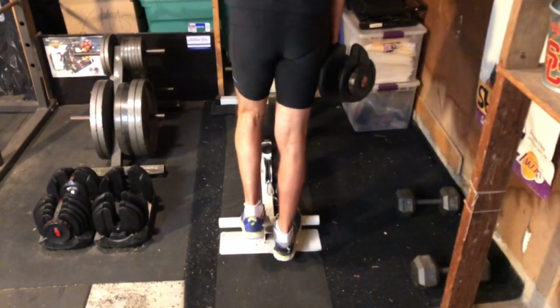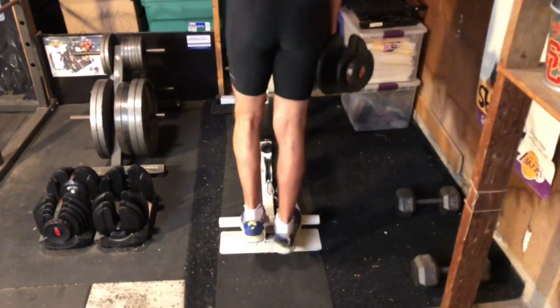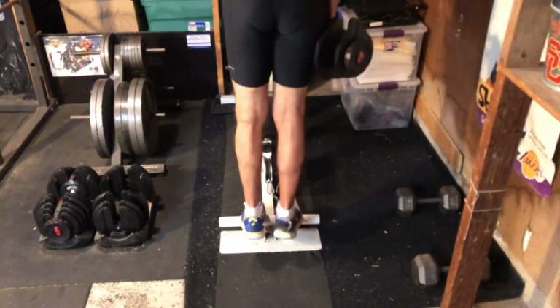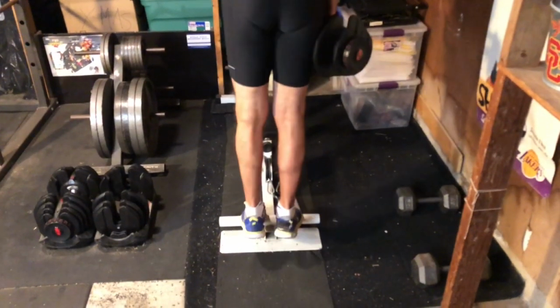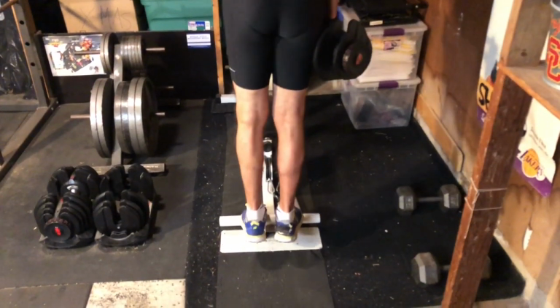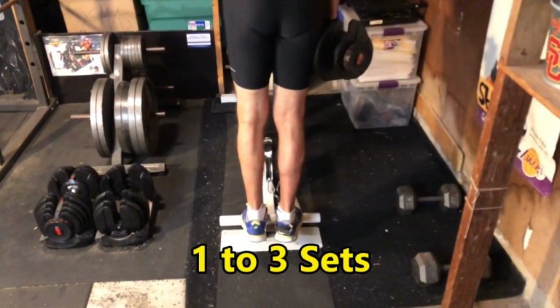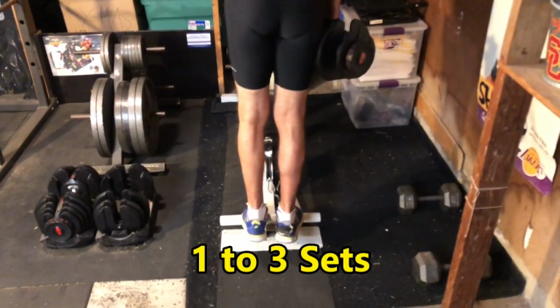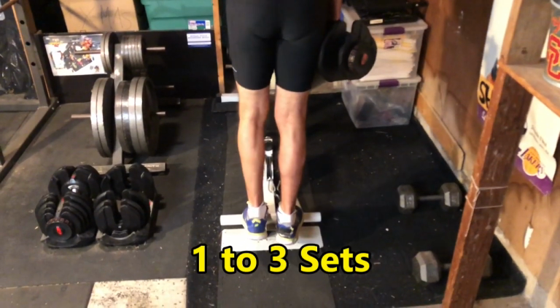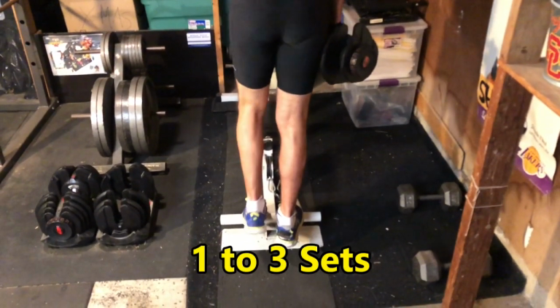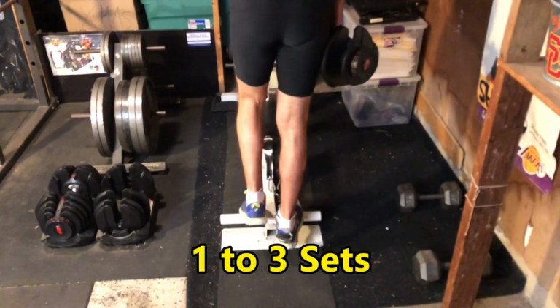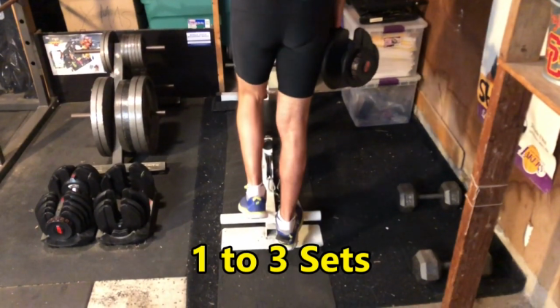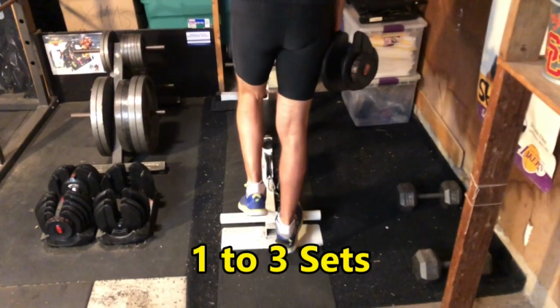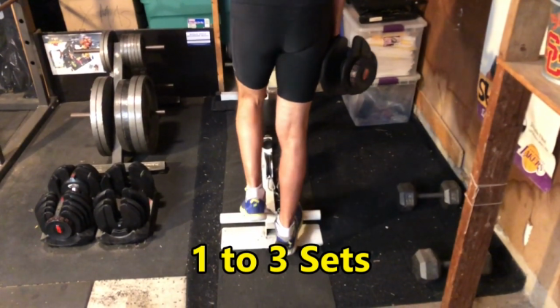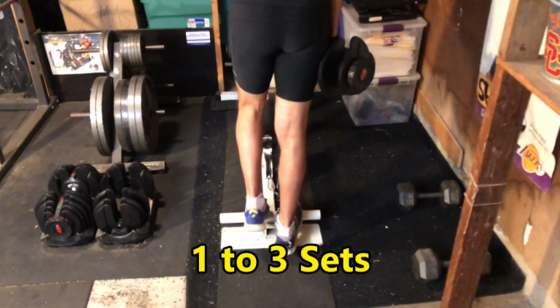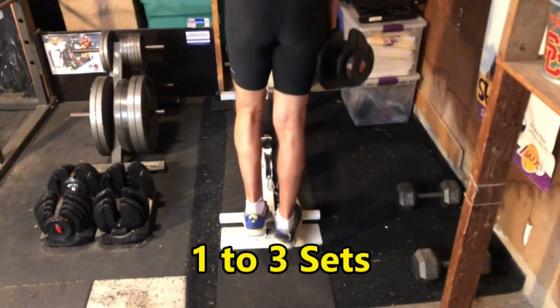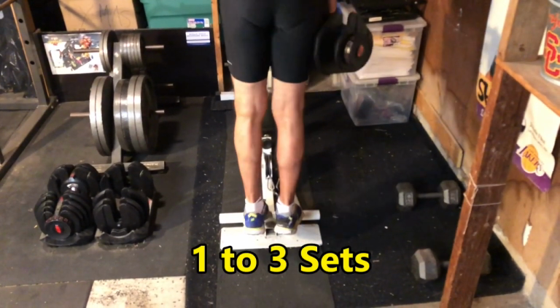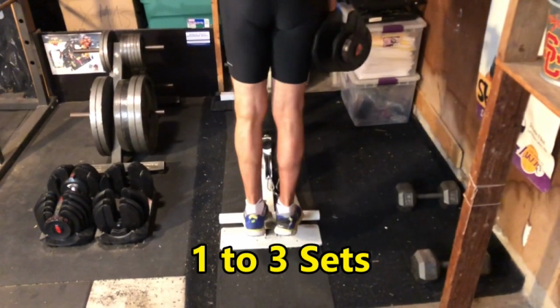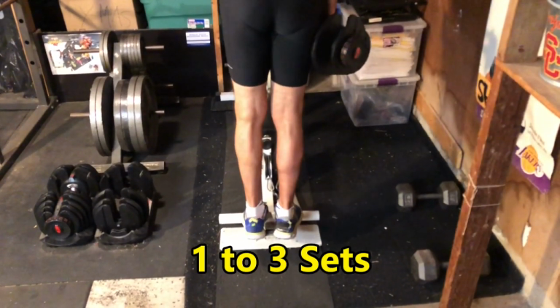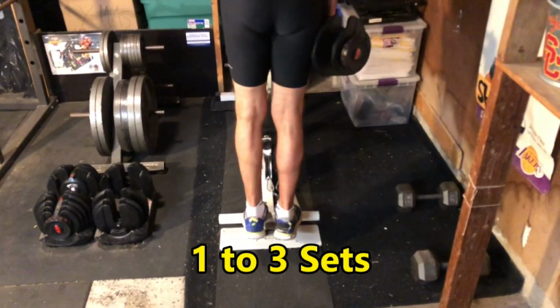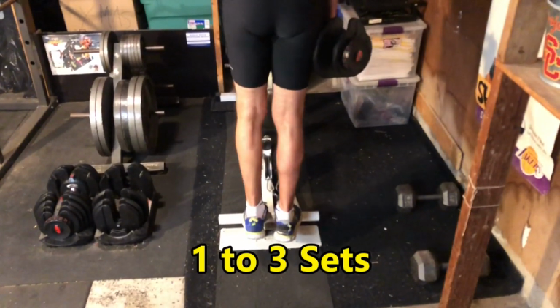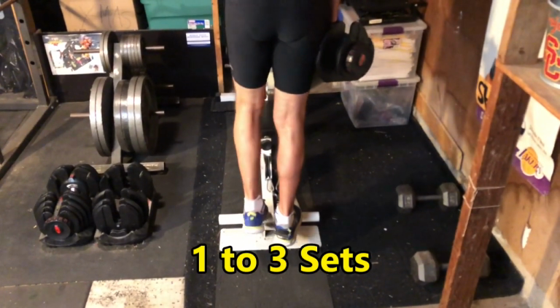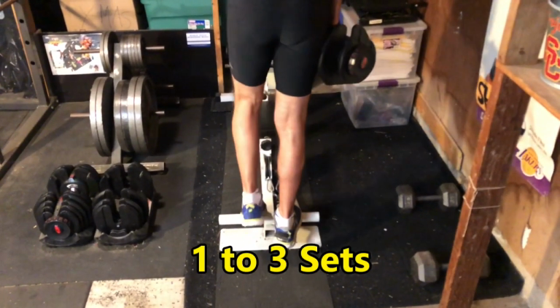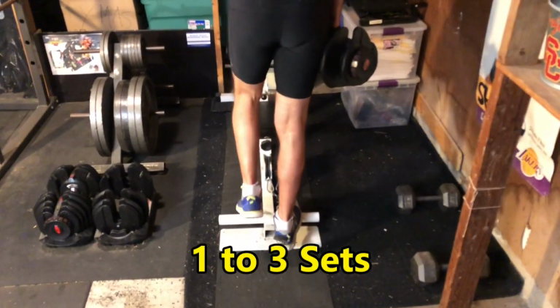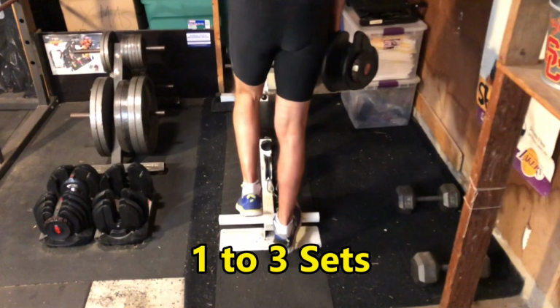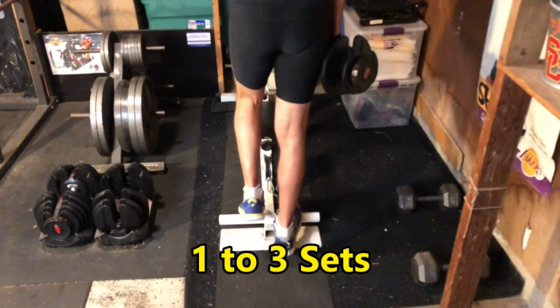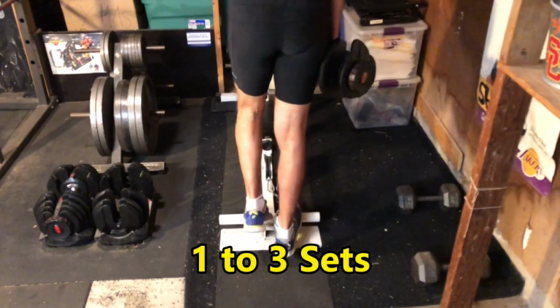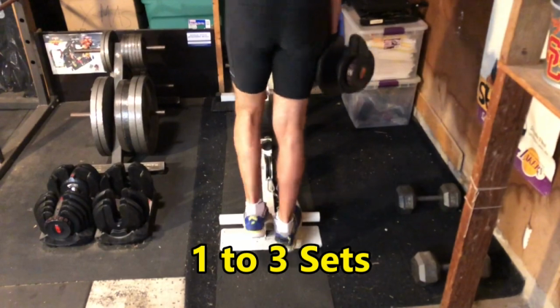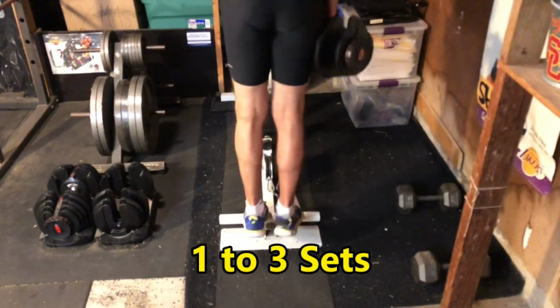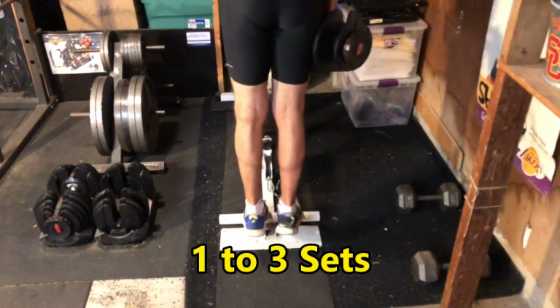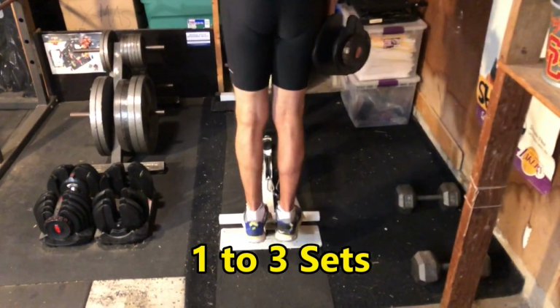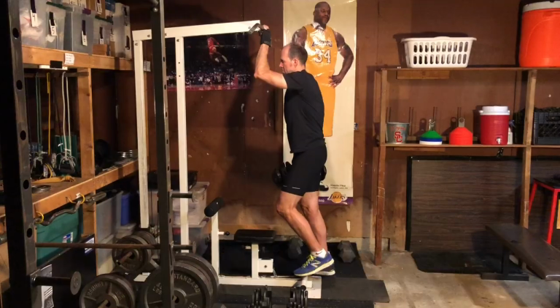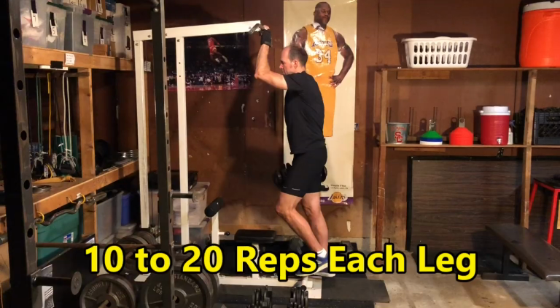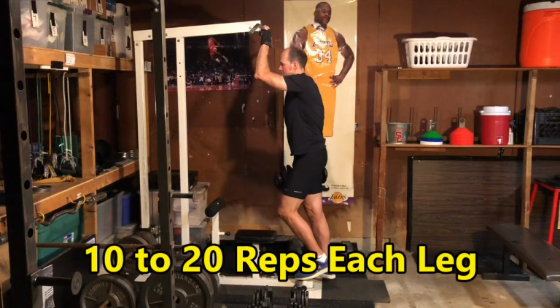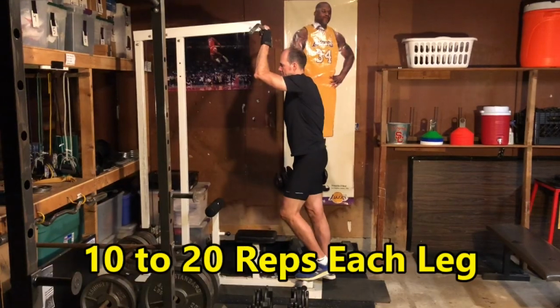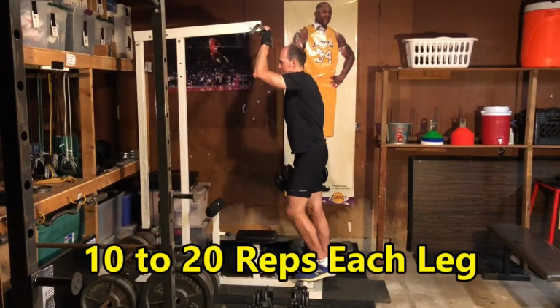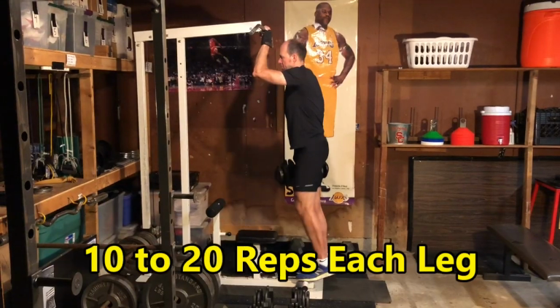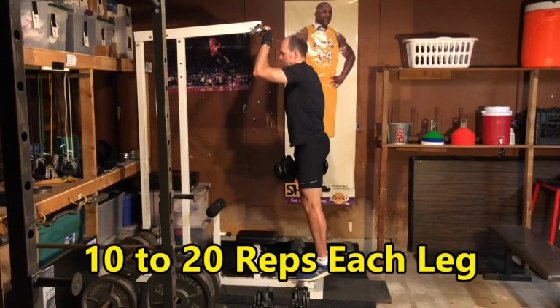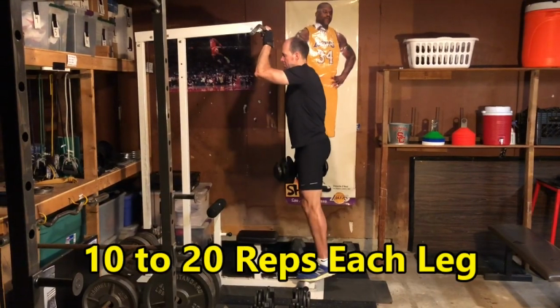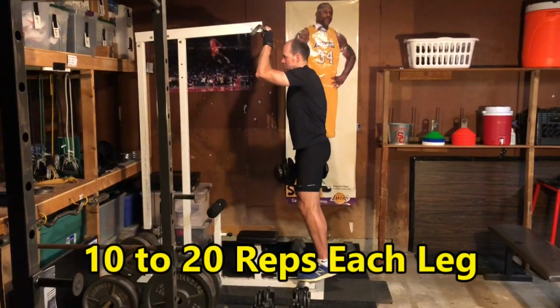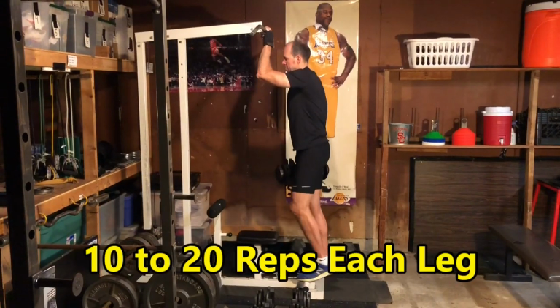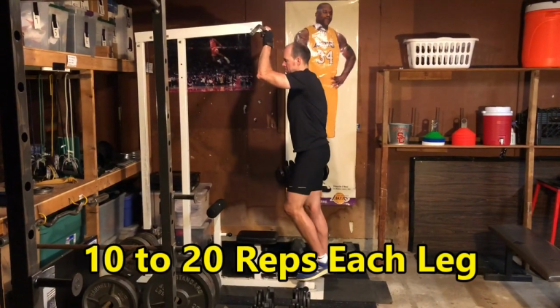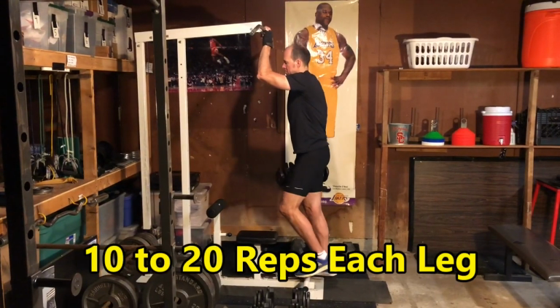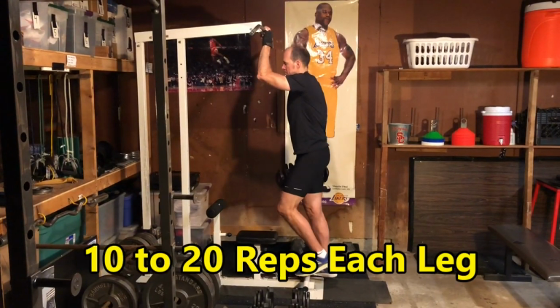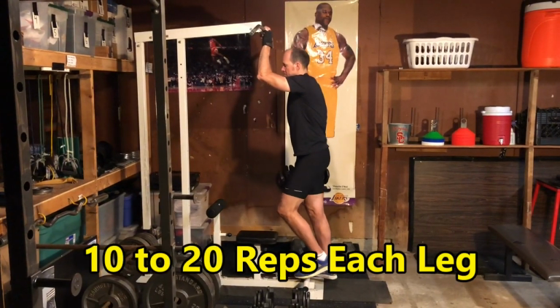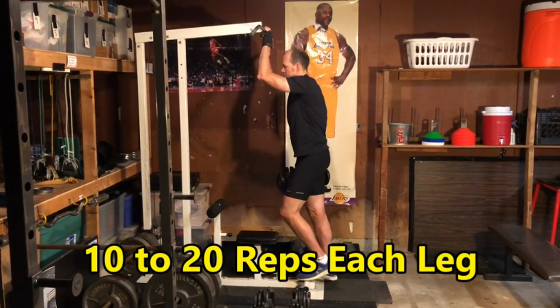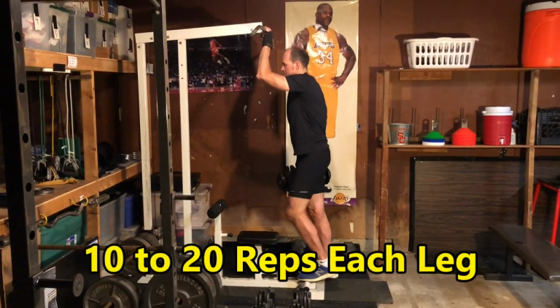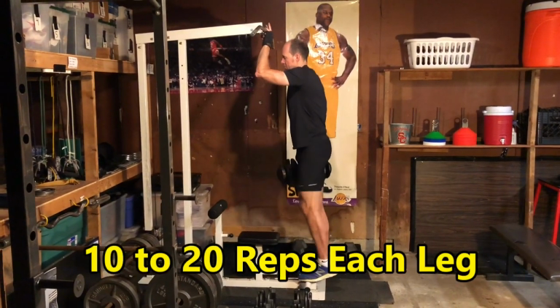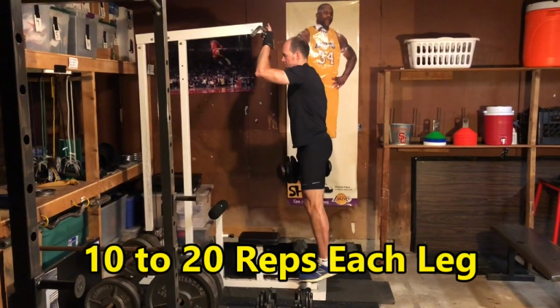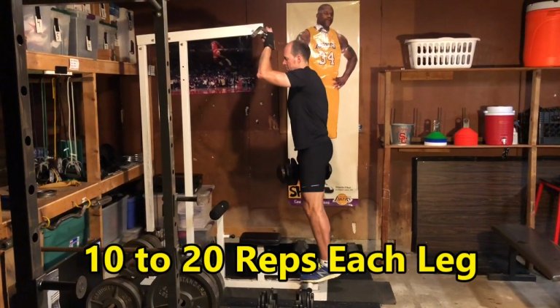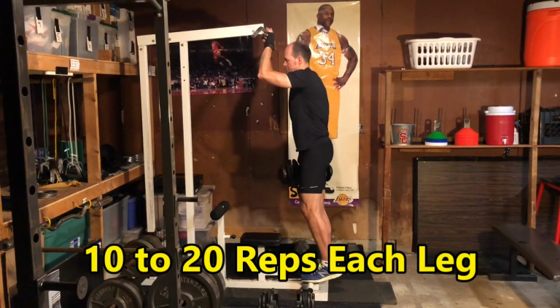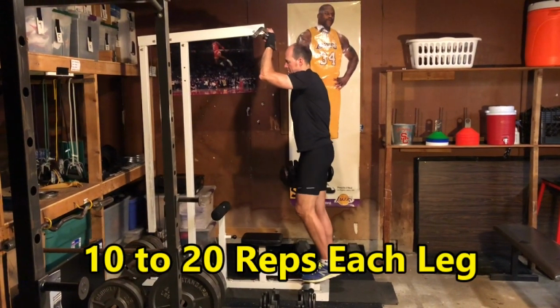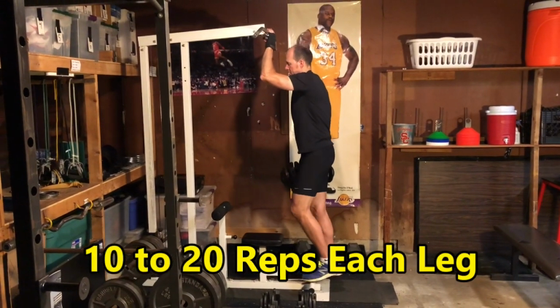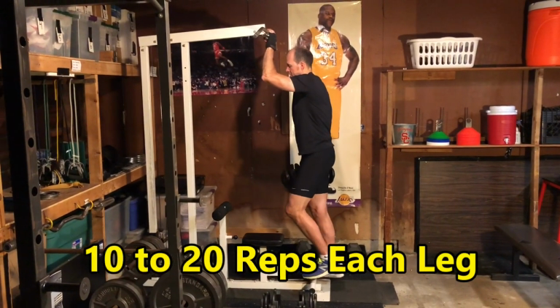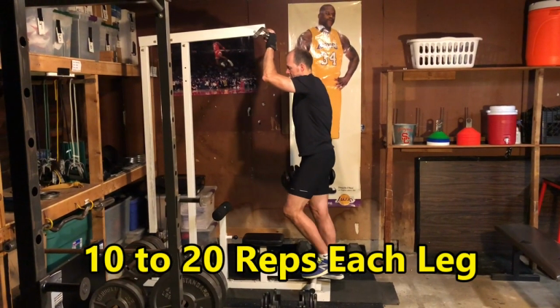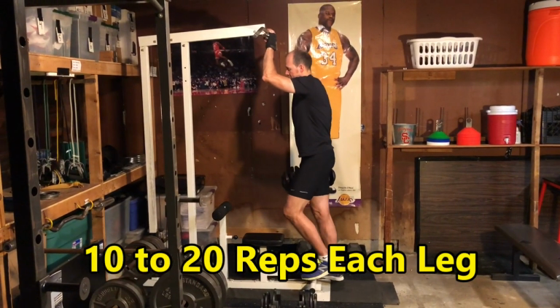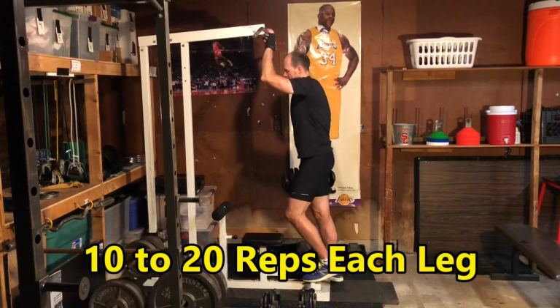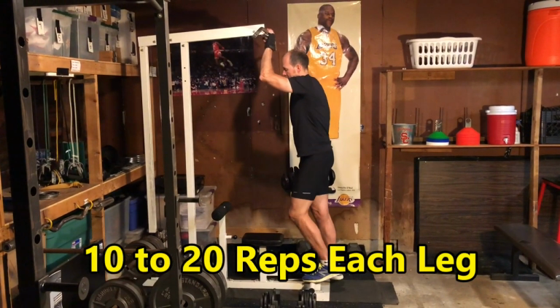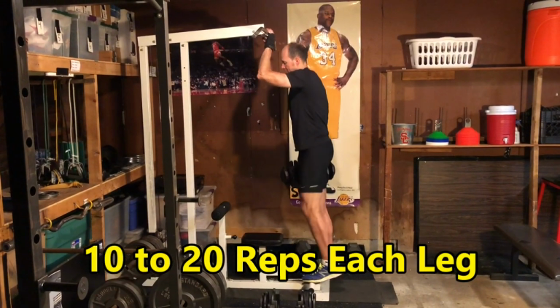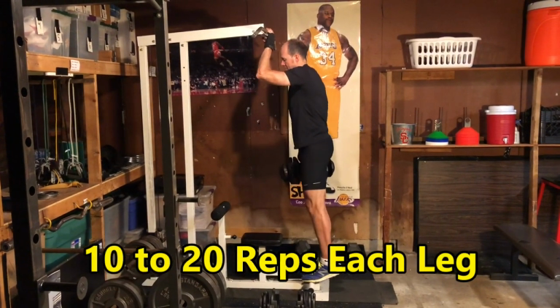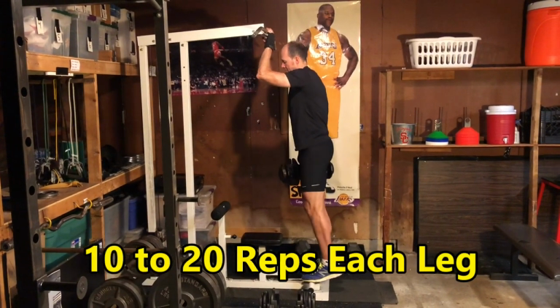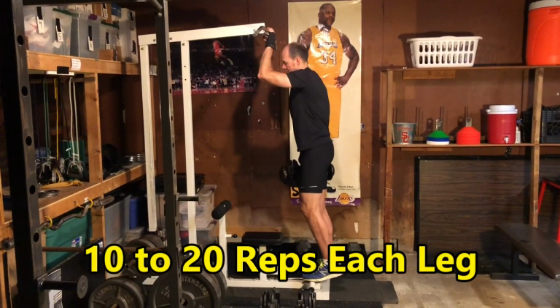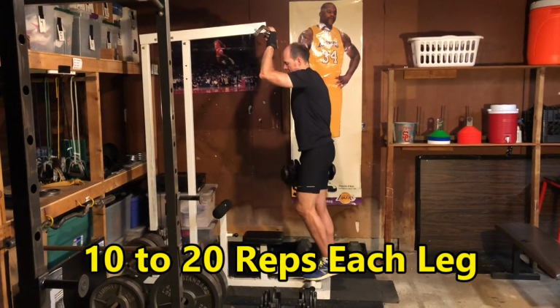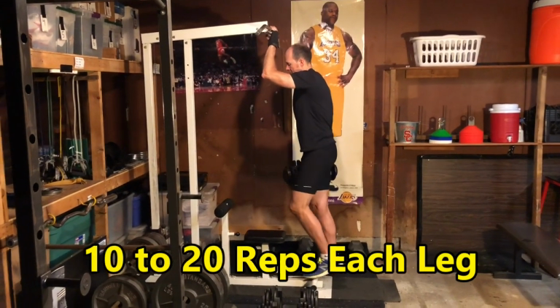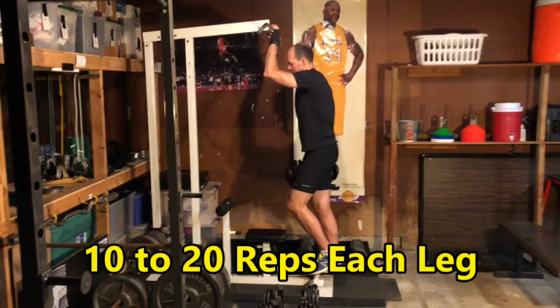Start with one set and work up to two to three sets. Start with about 10 reps and work up to 20 reps per leg.